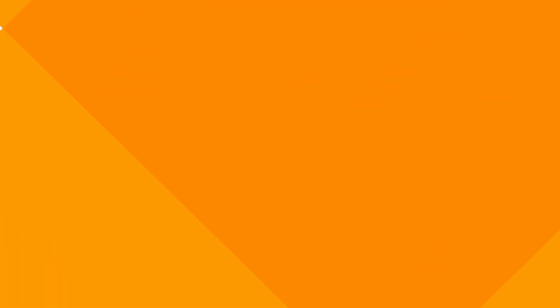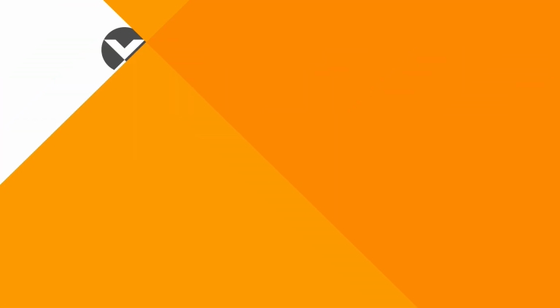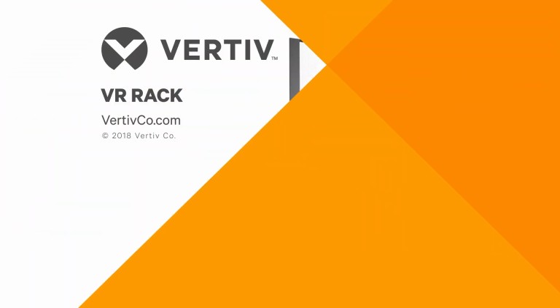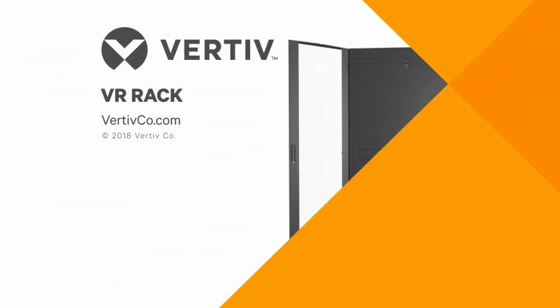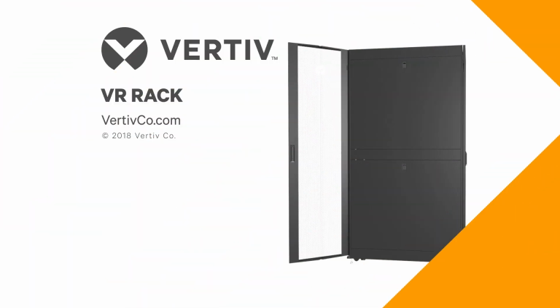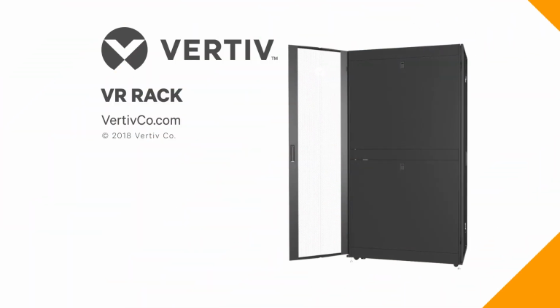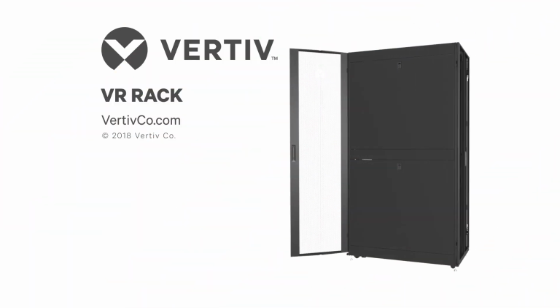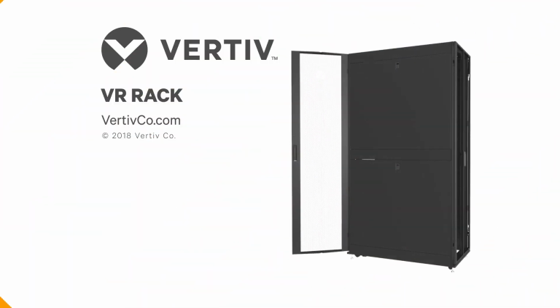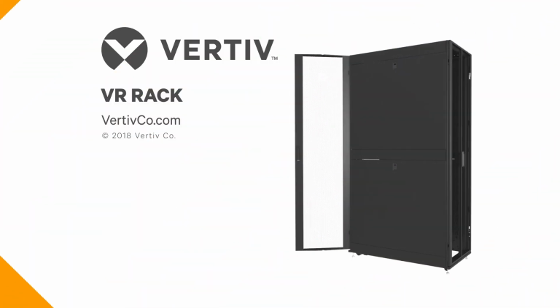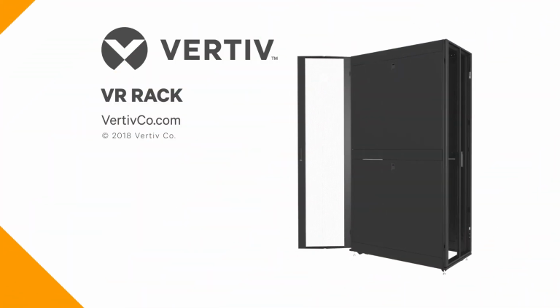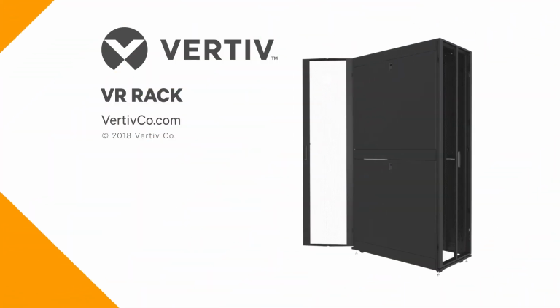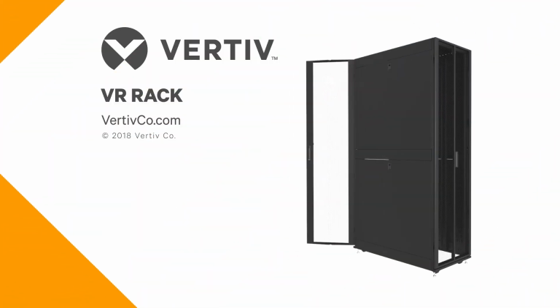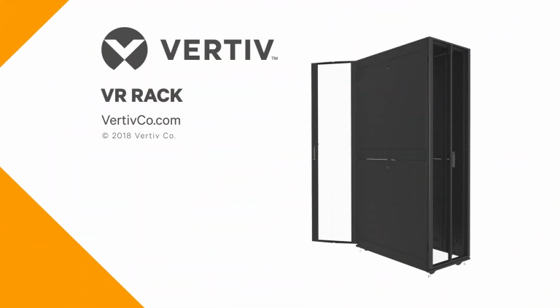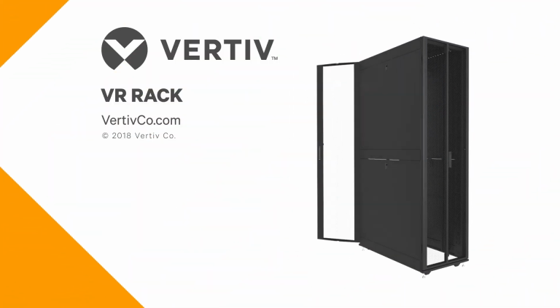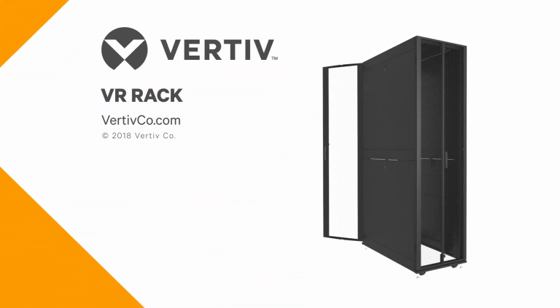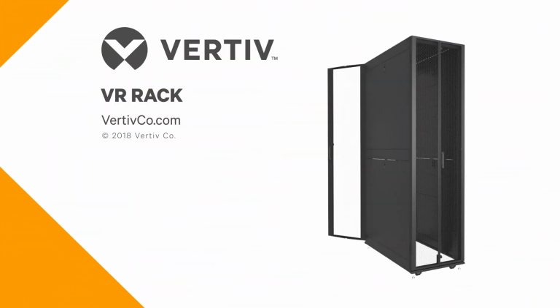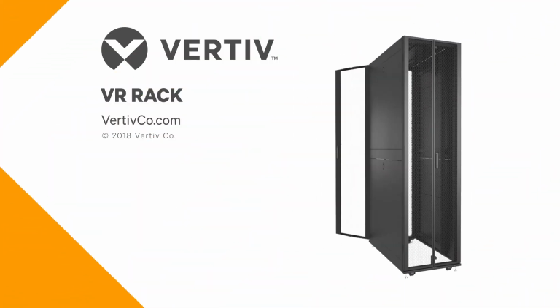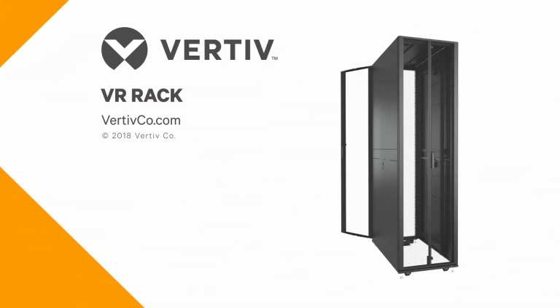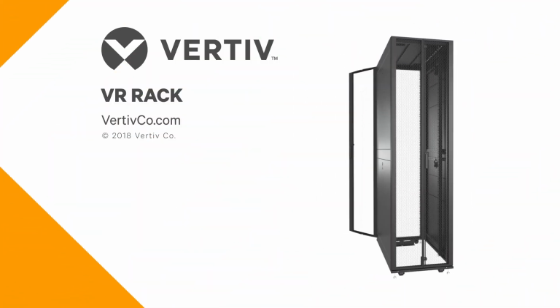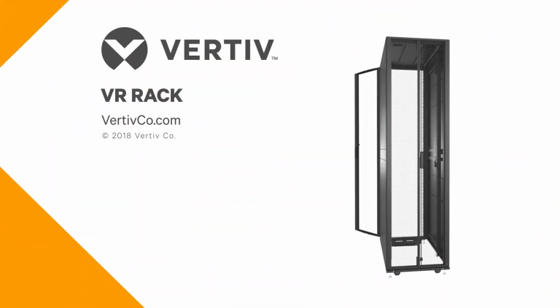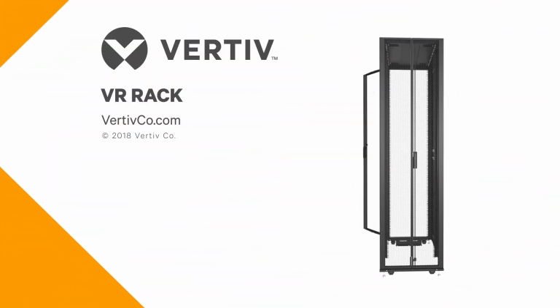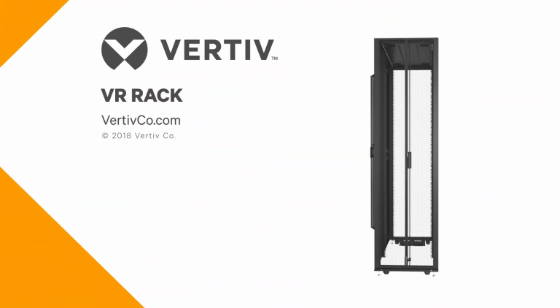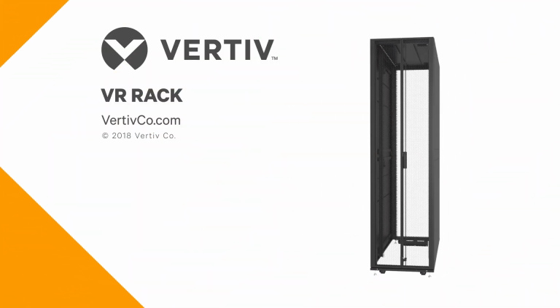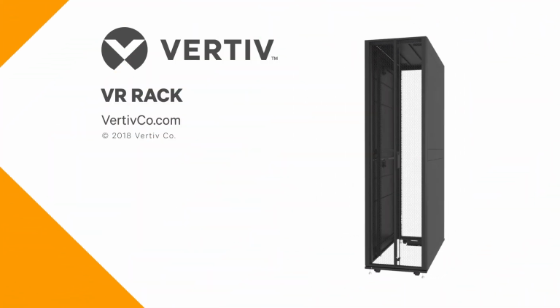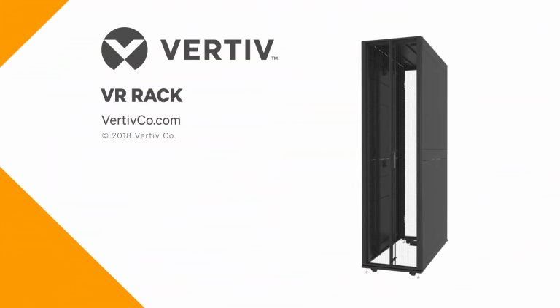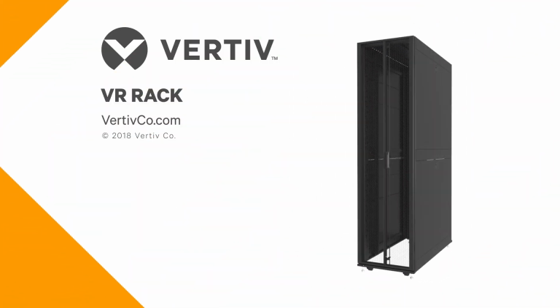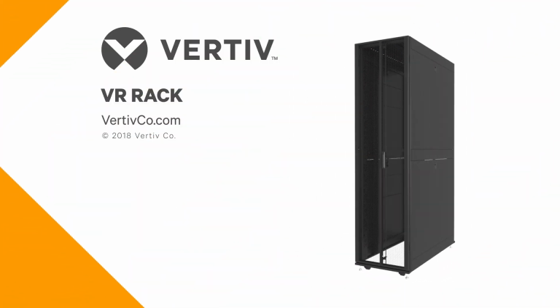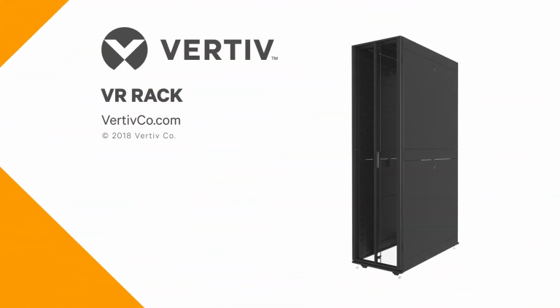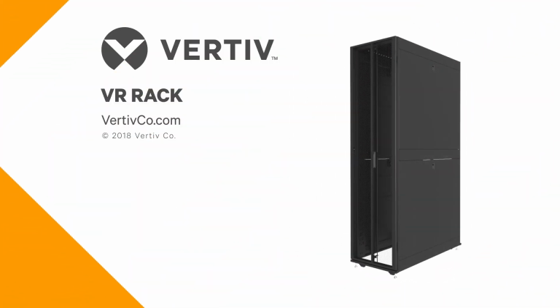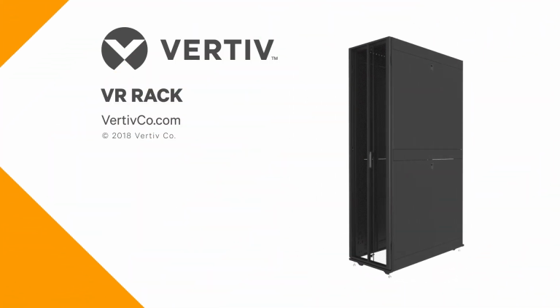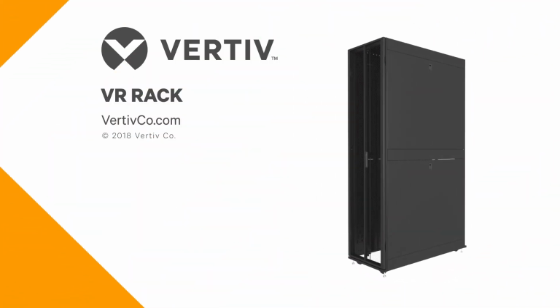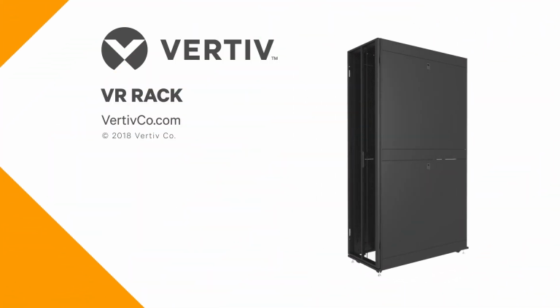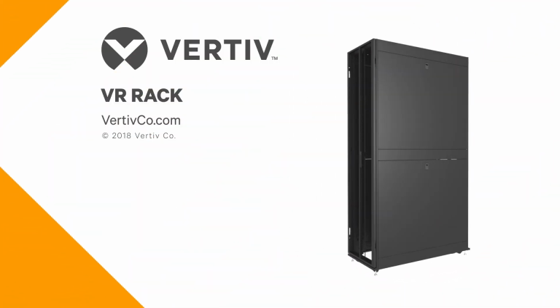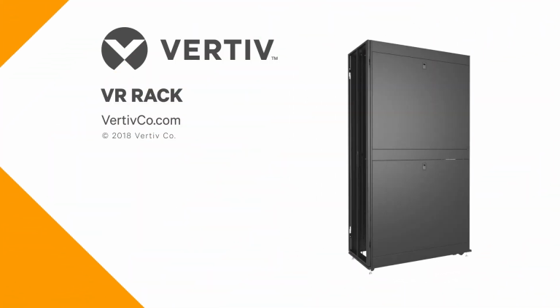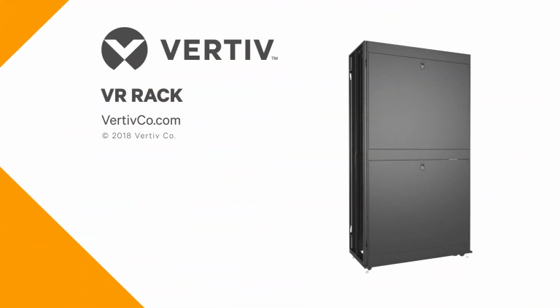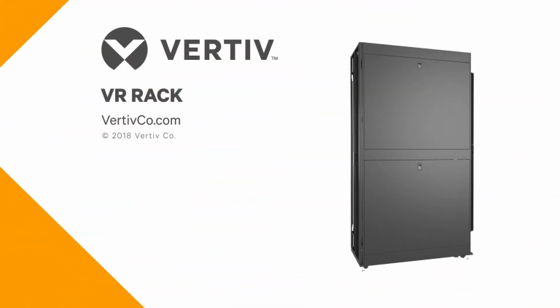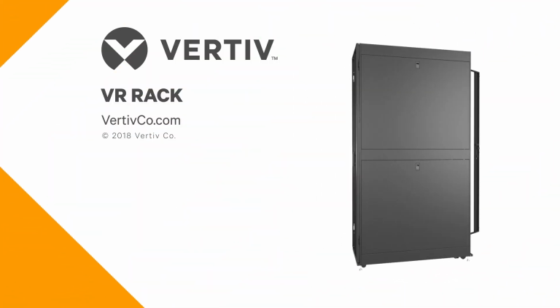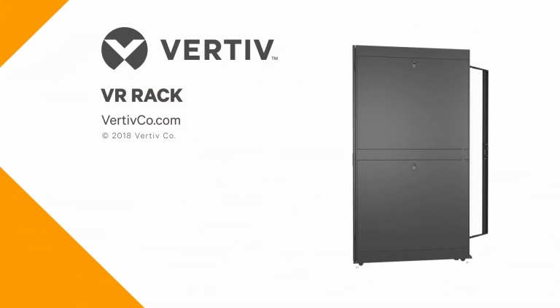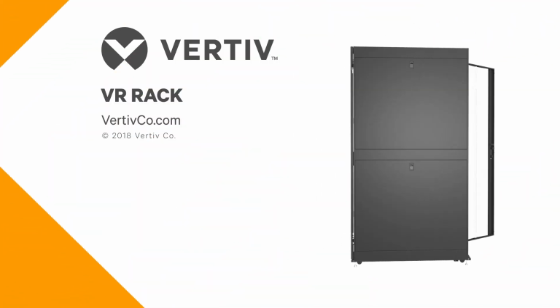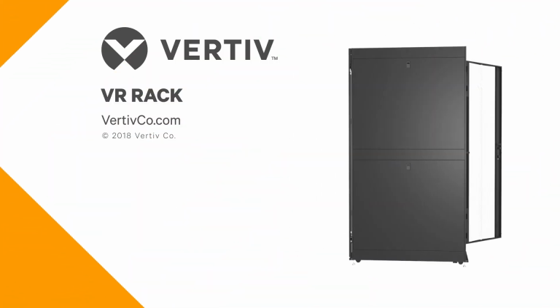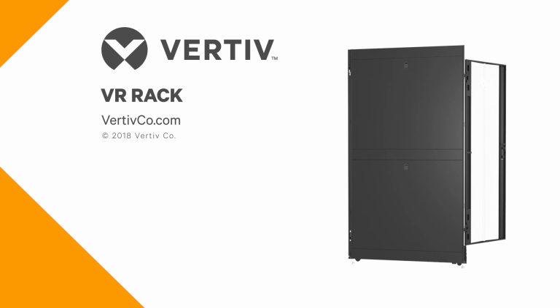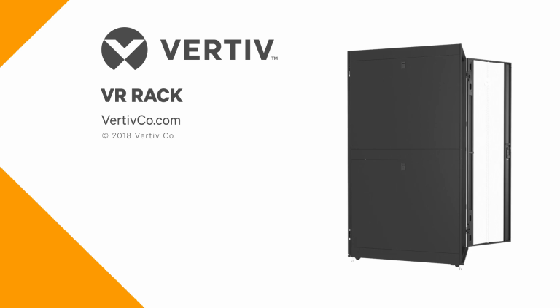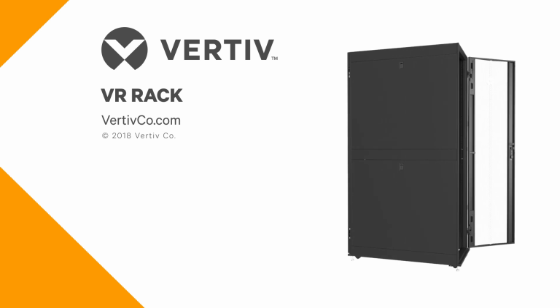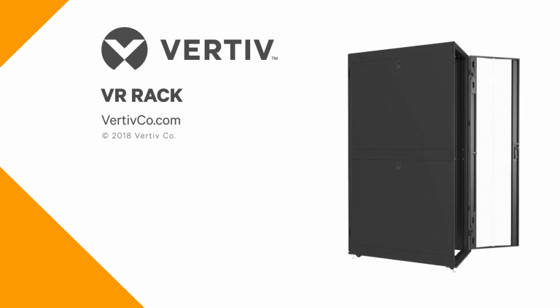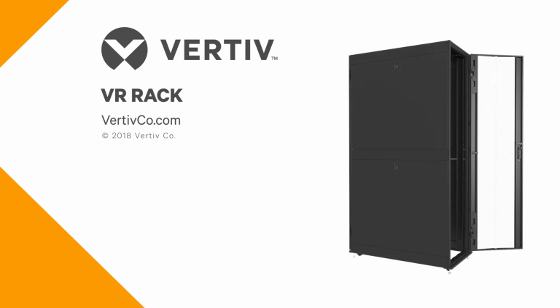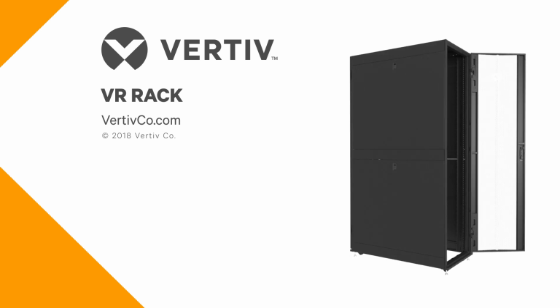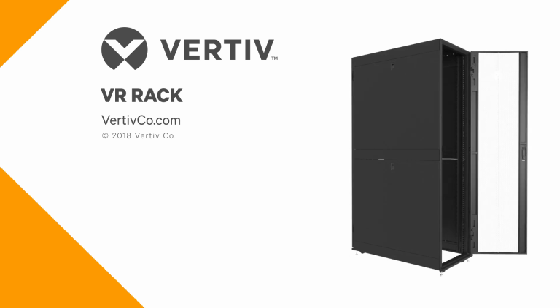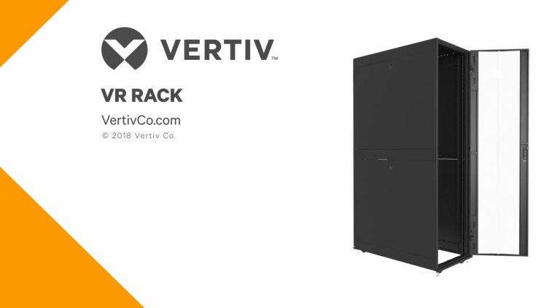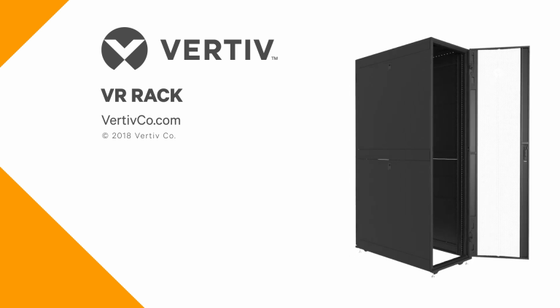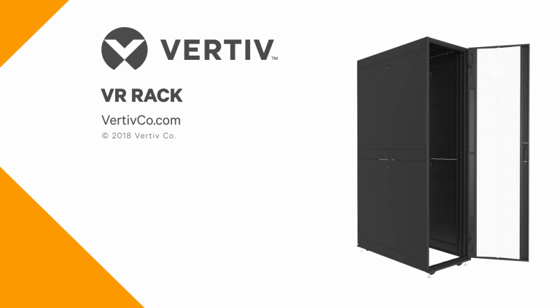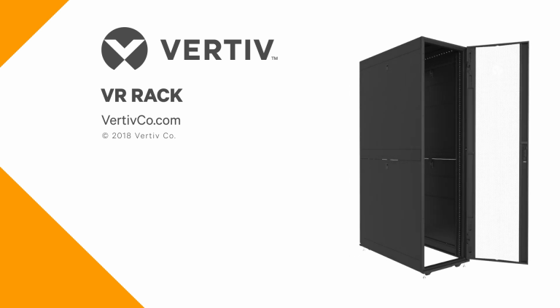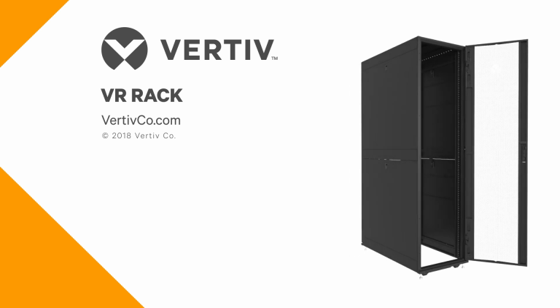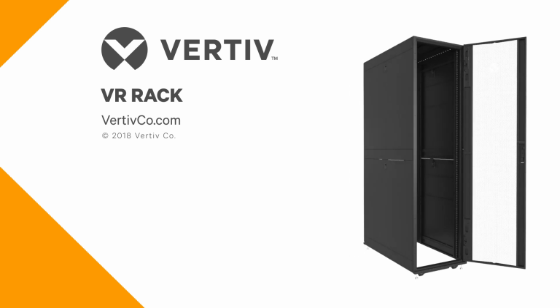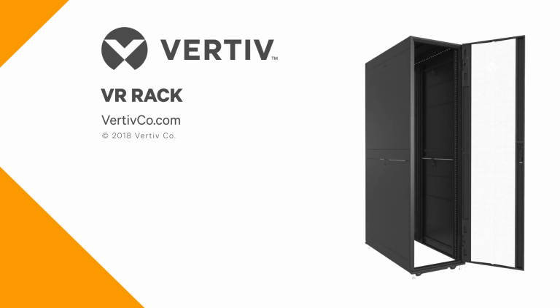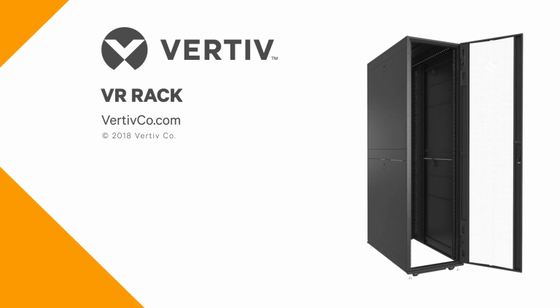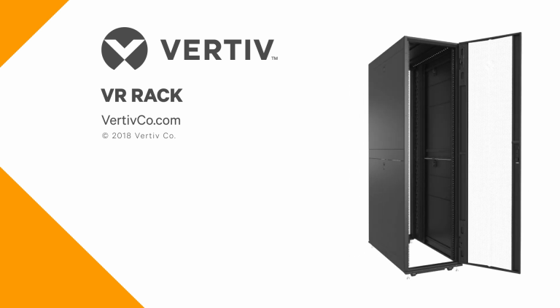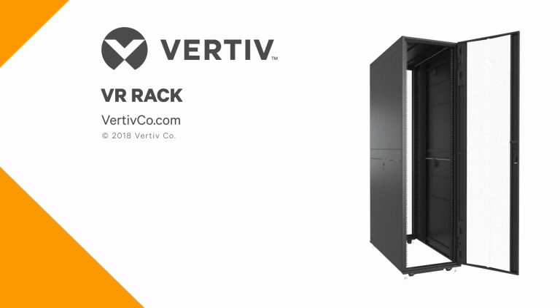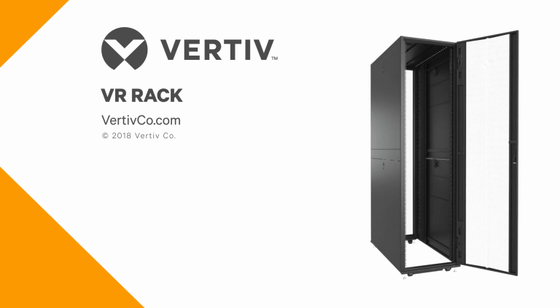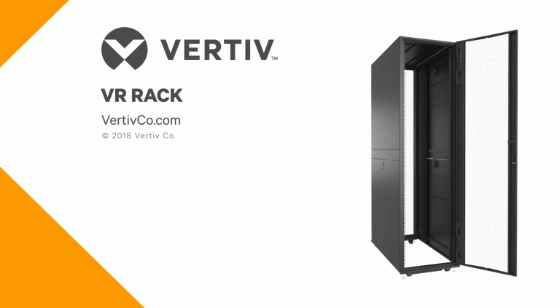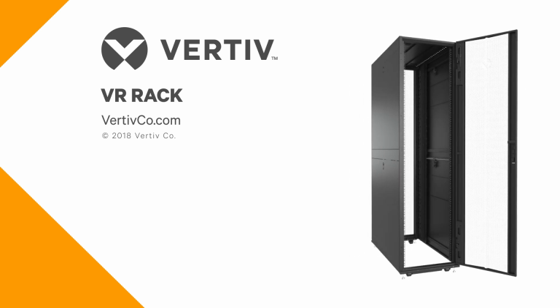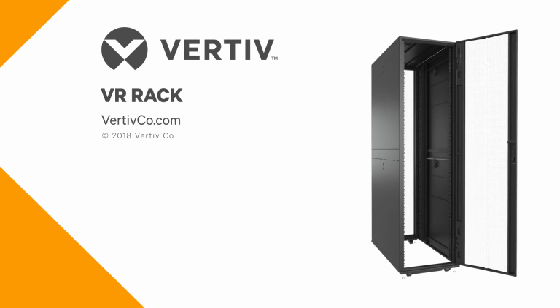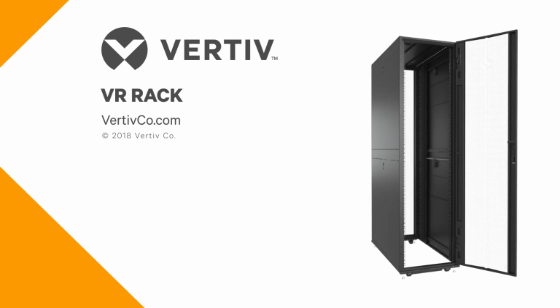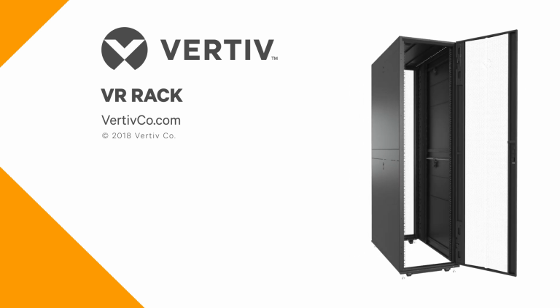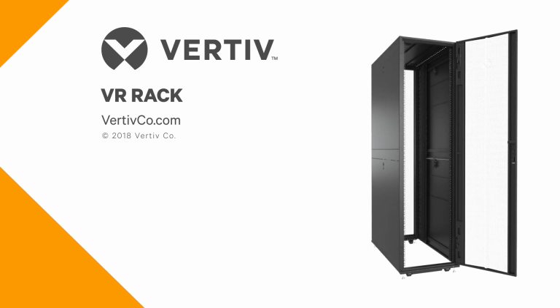Get reliable, flexible rack support where you need it, when you need it, at the right cost with the Vertiv VR rack.